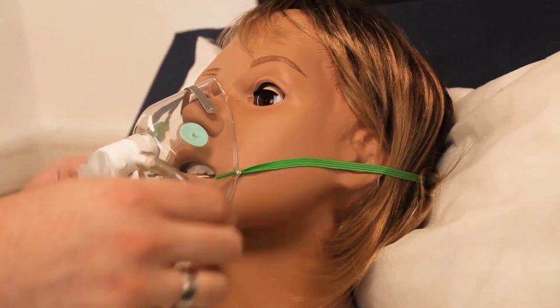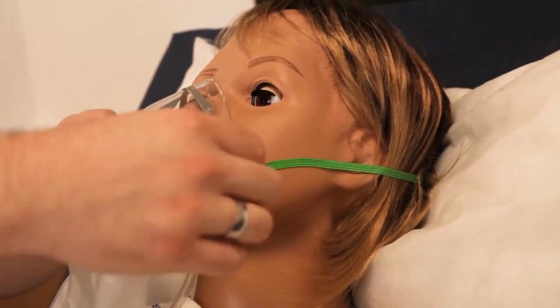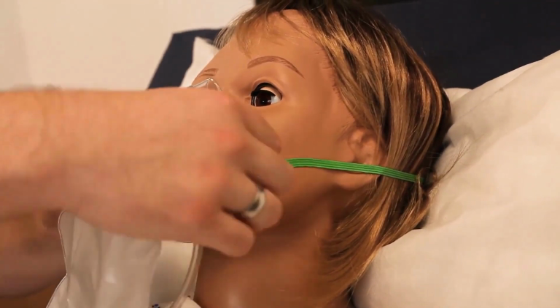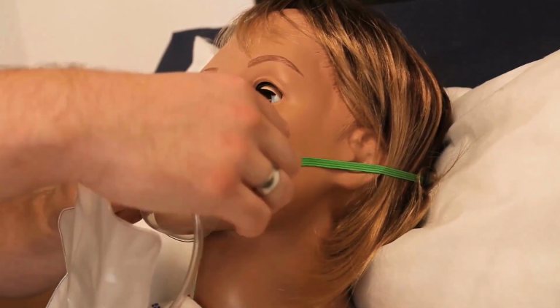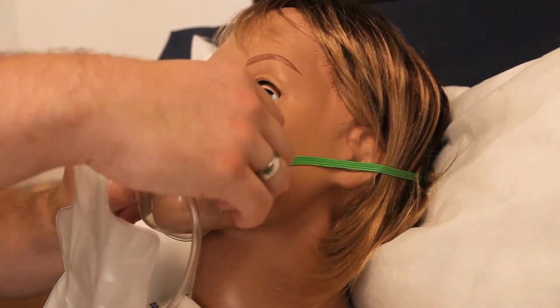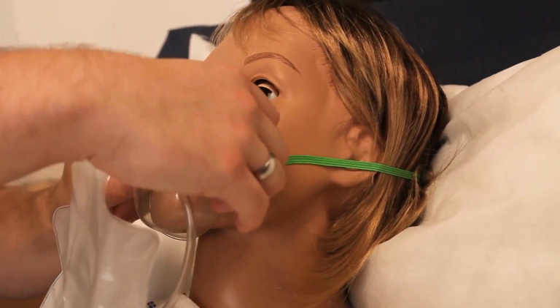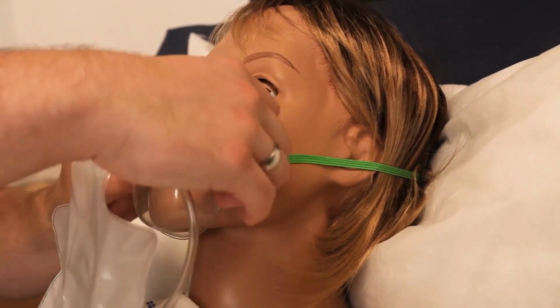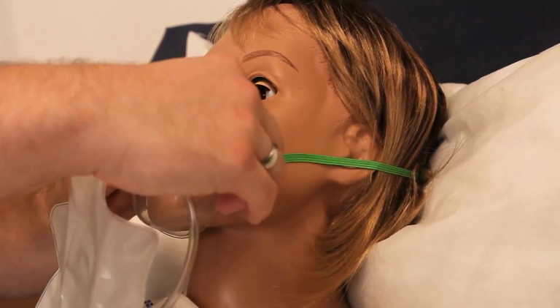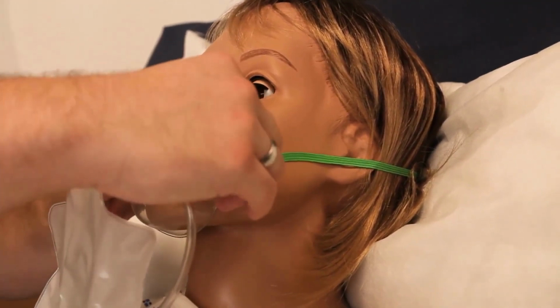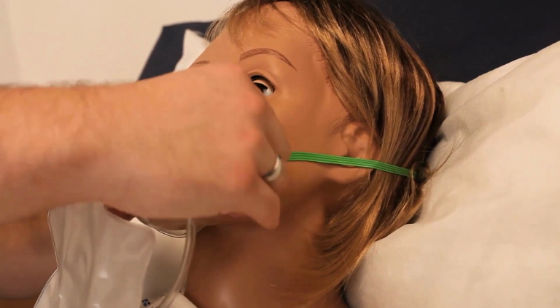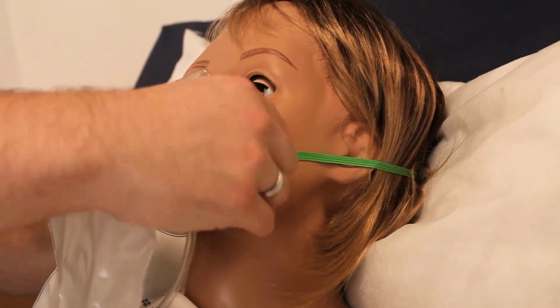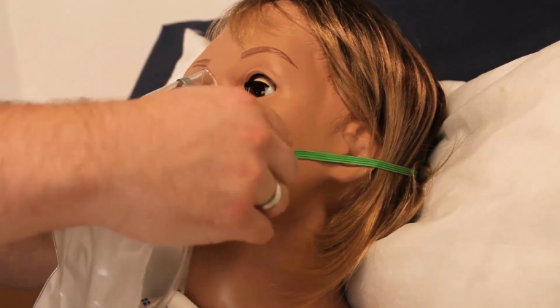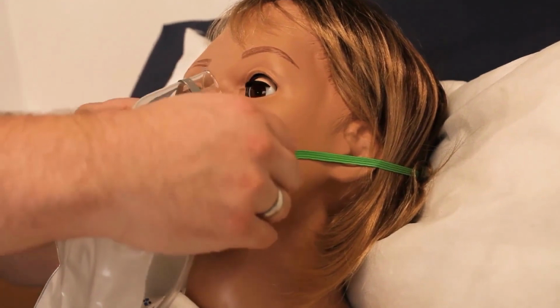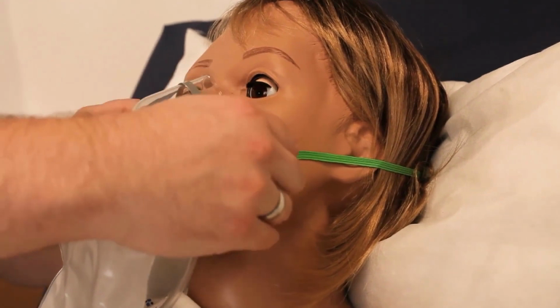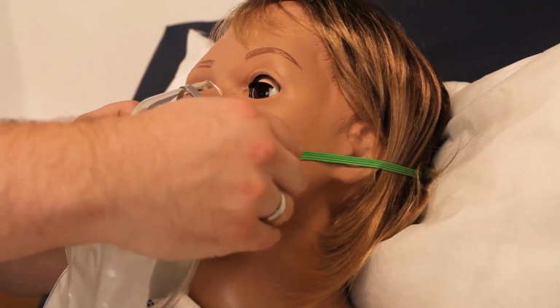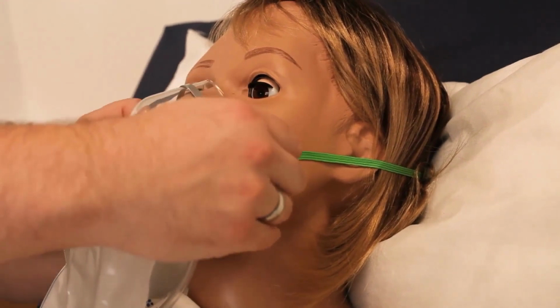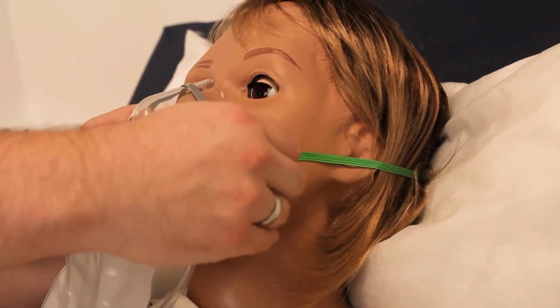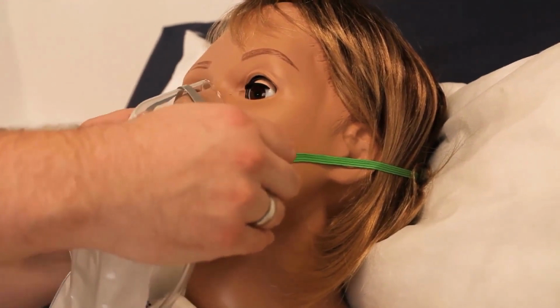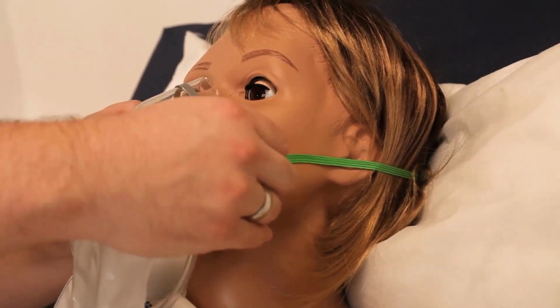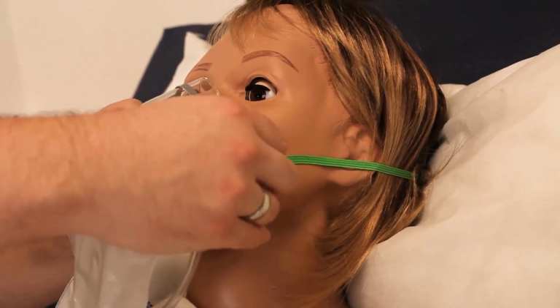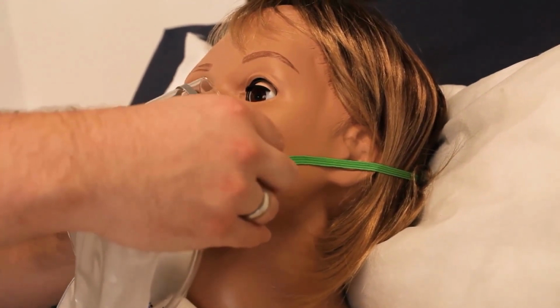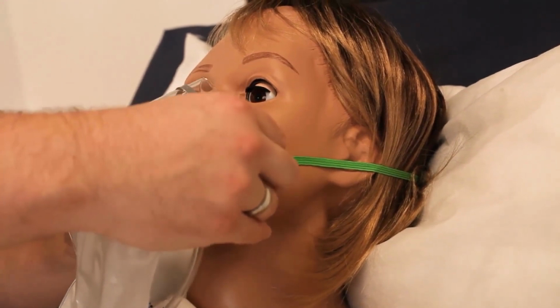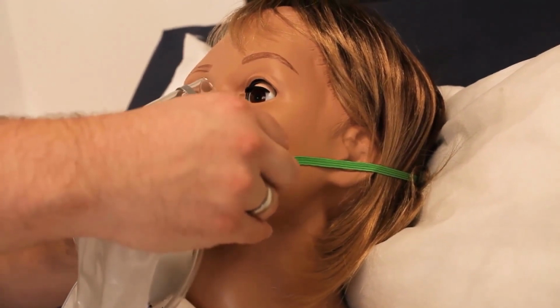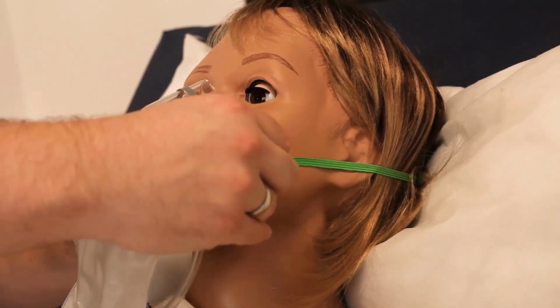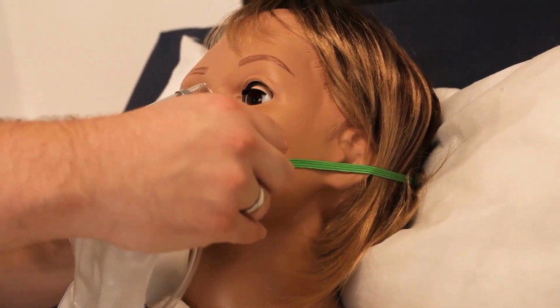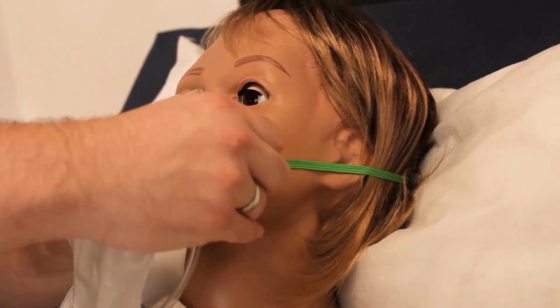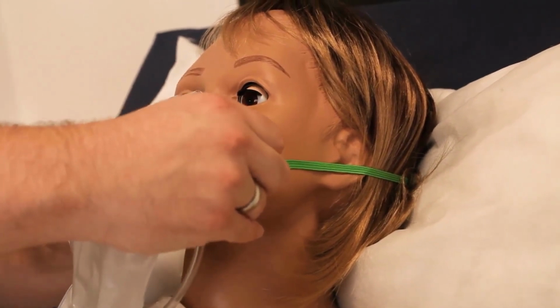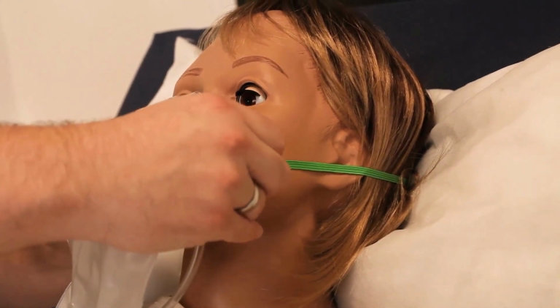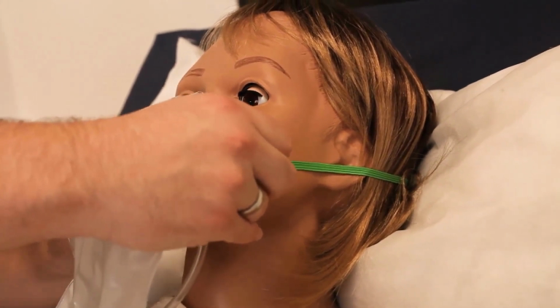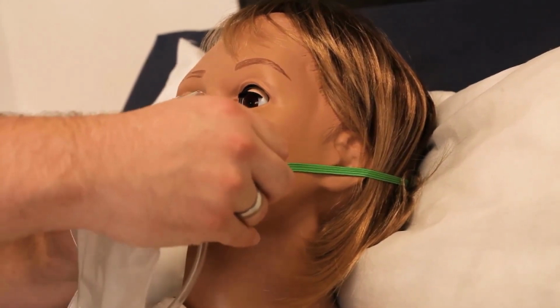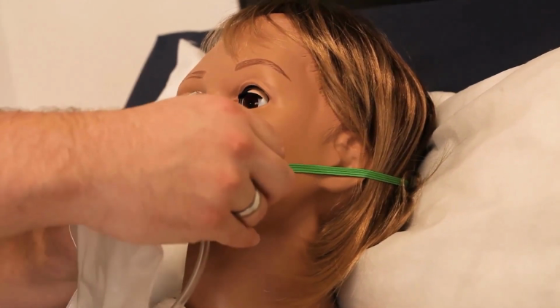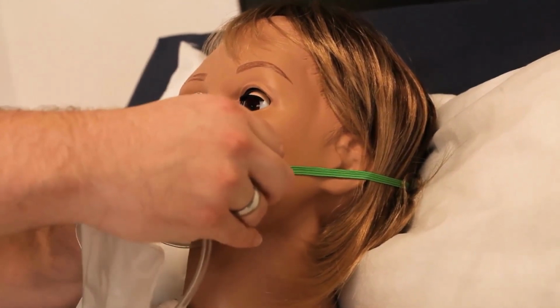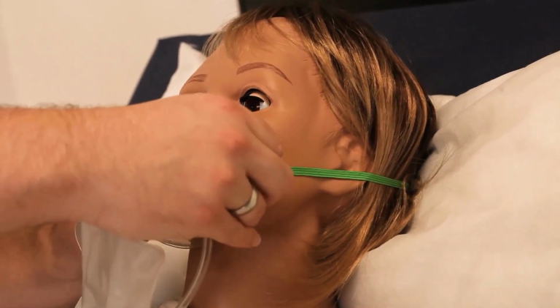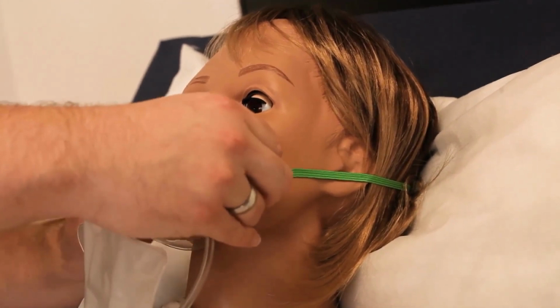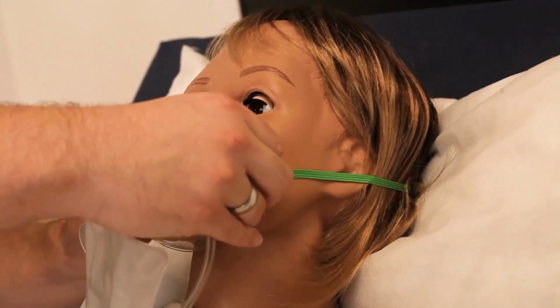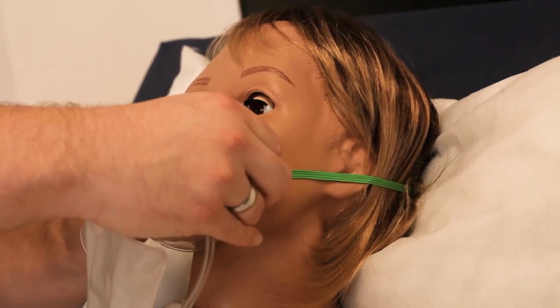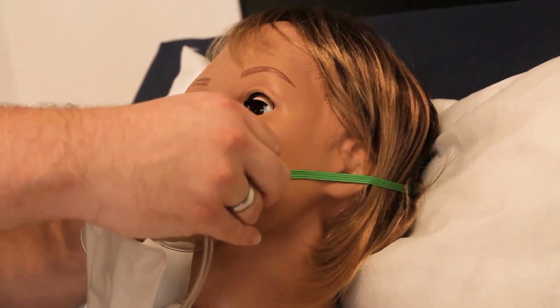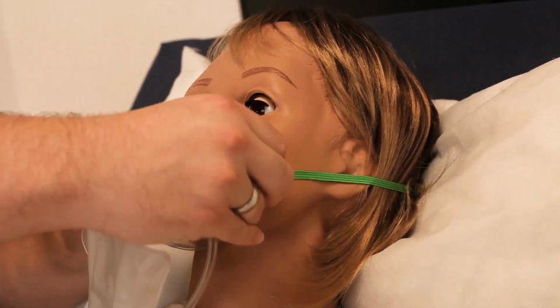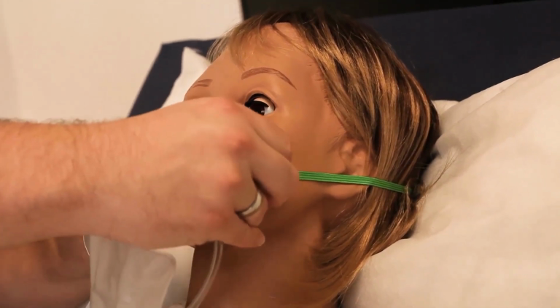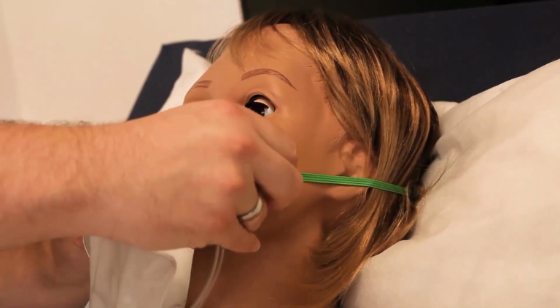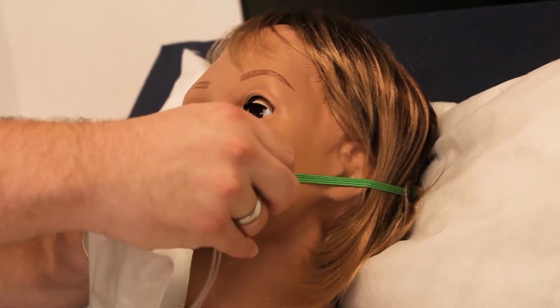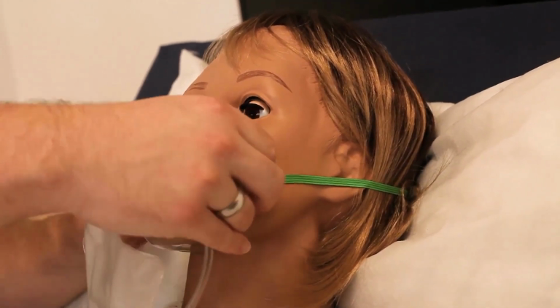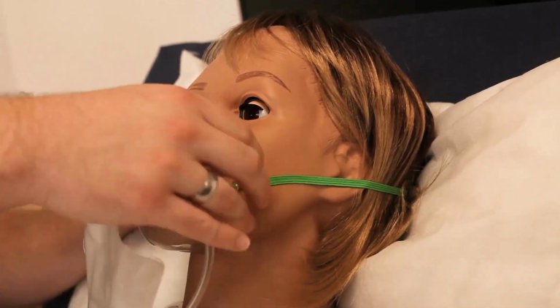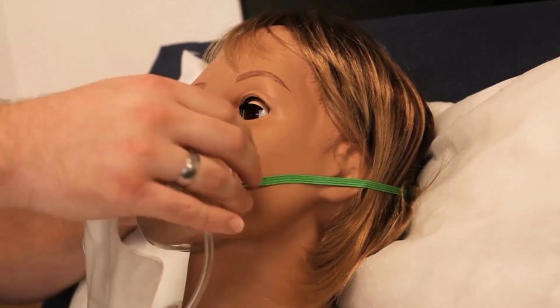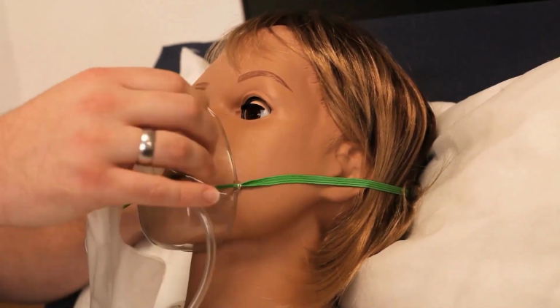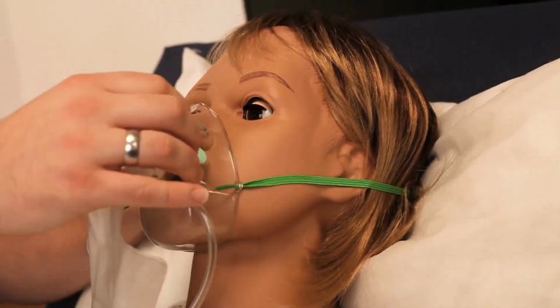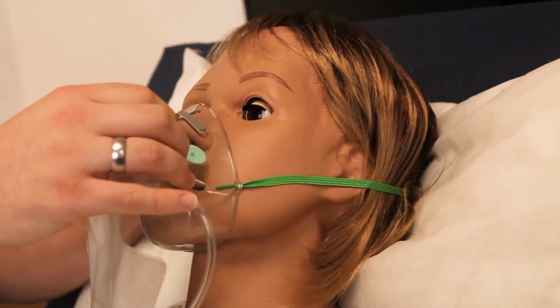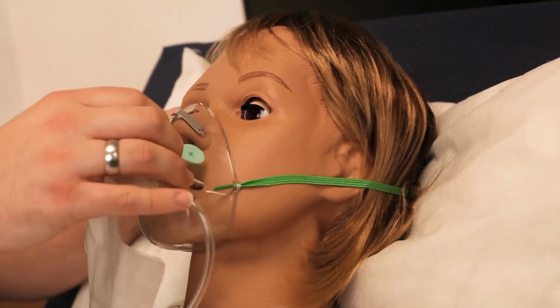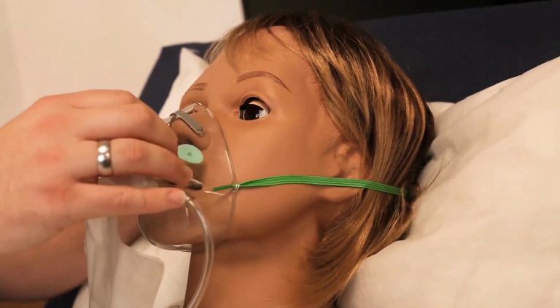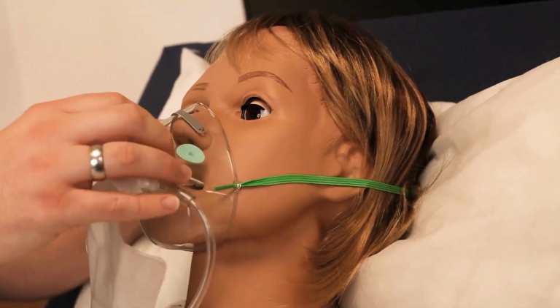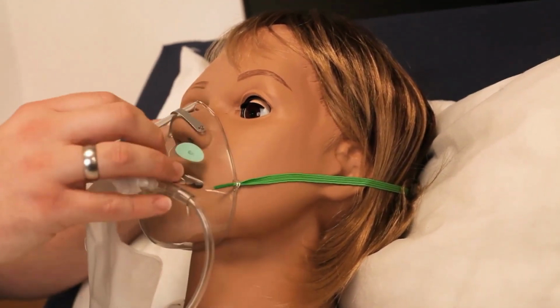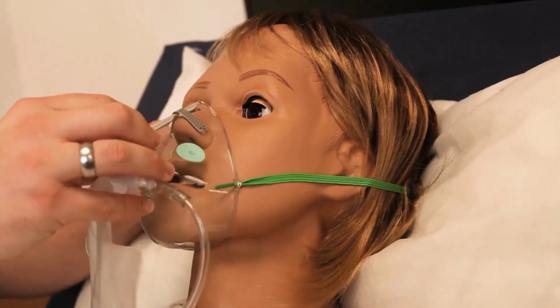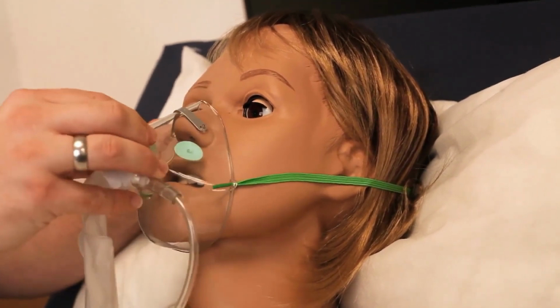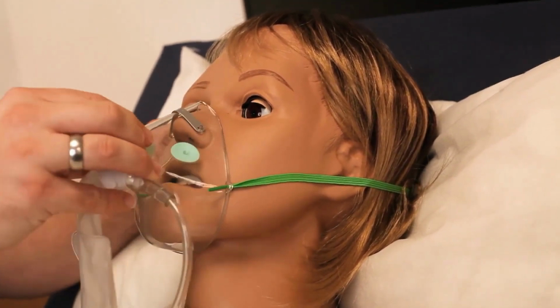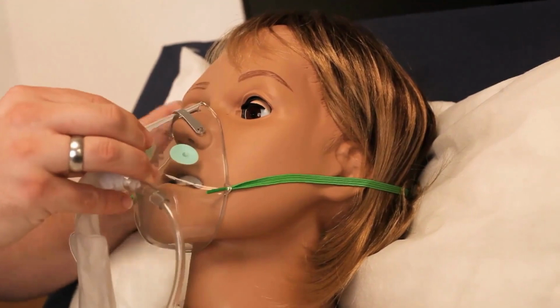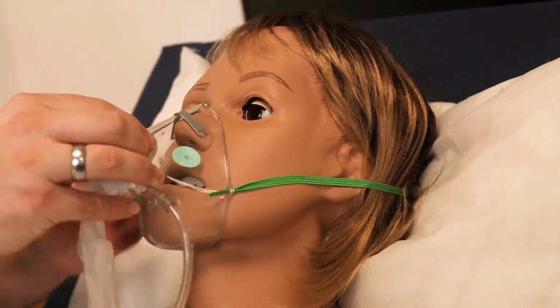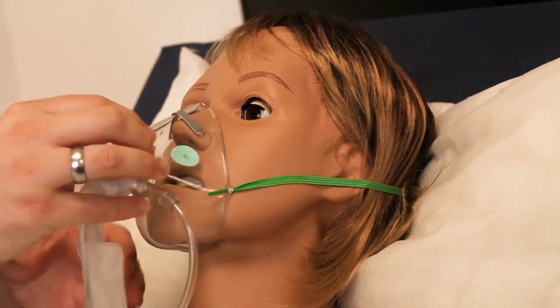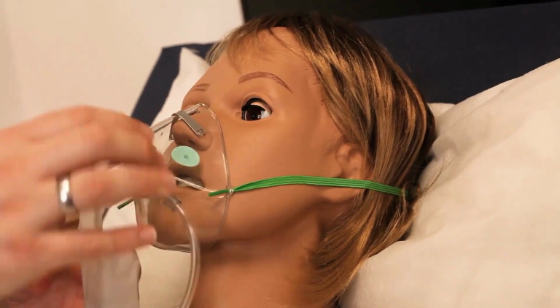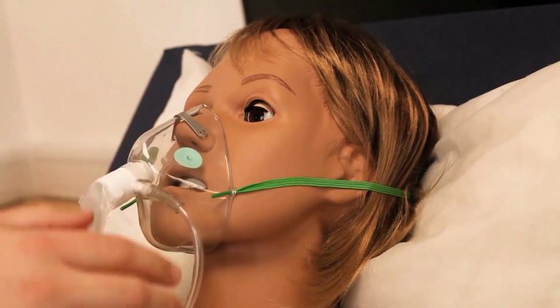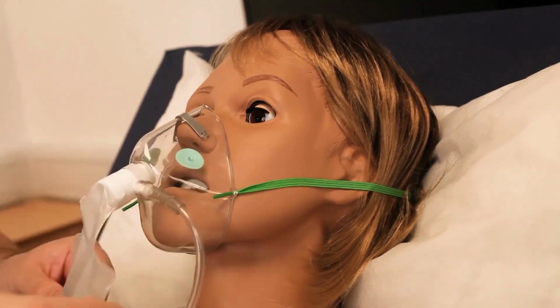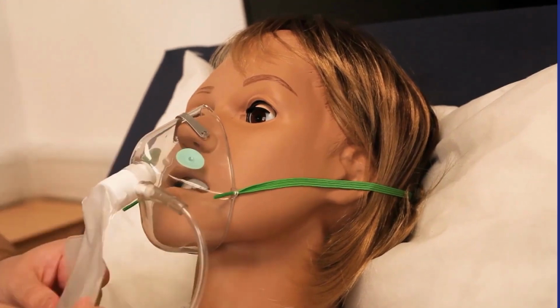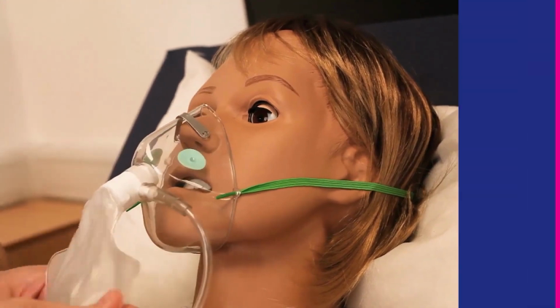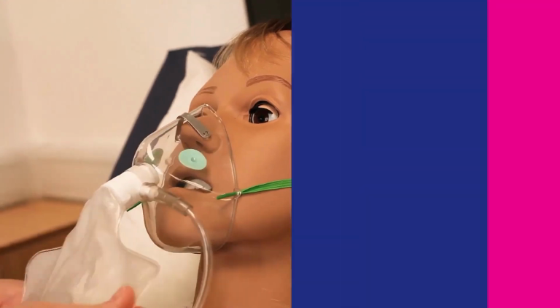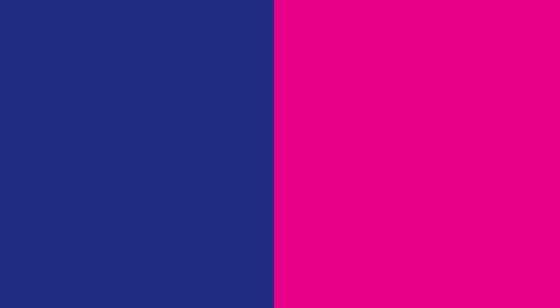Sophie, how does that feel — is that comfortable? Yeah that's fine, thank you. The bag is inflated and the oxygen is flowing.